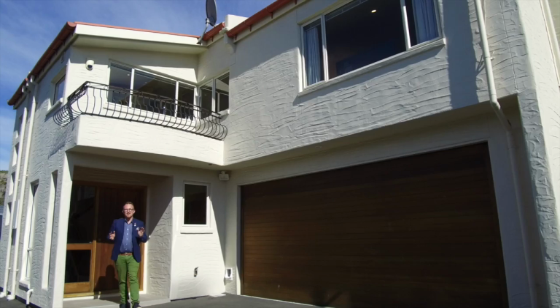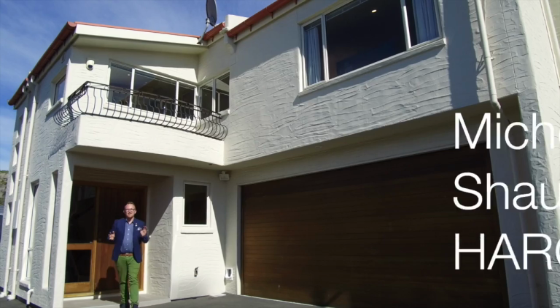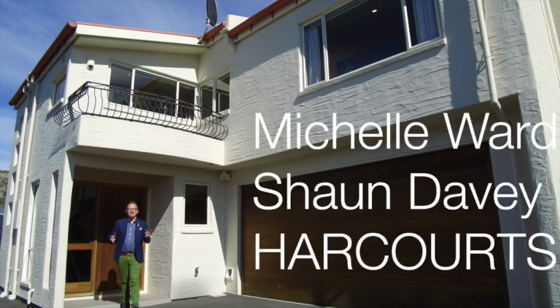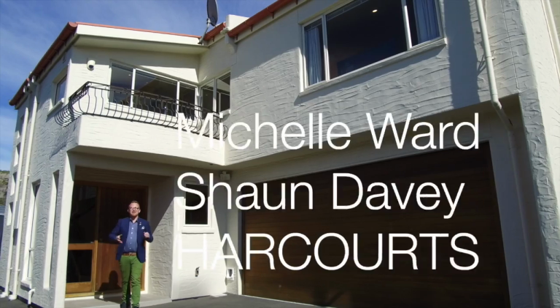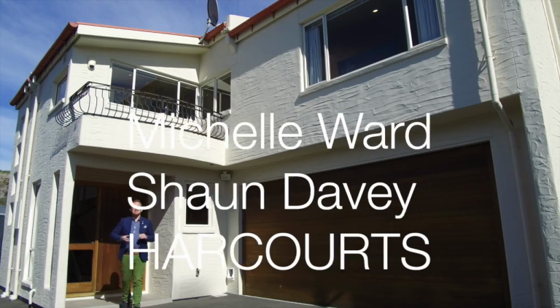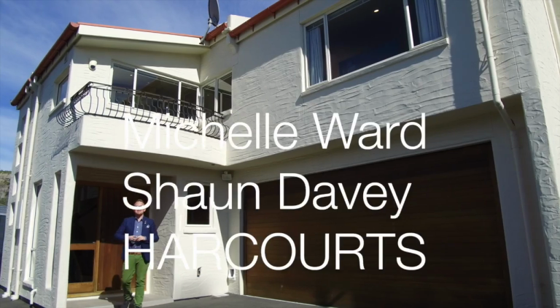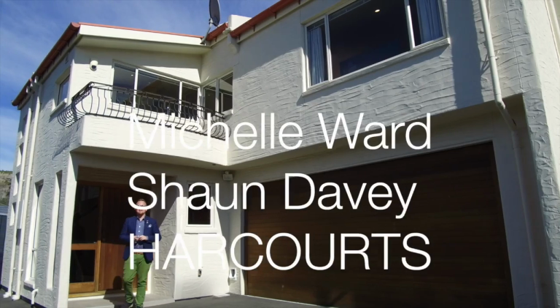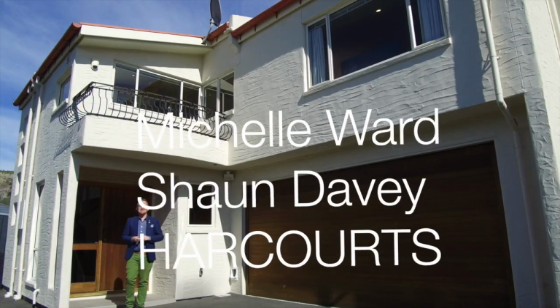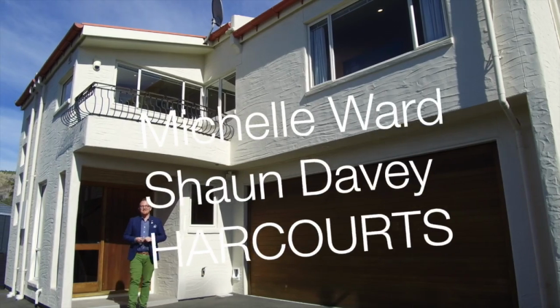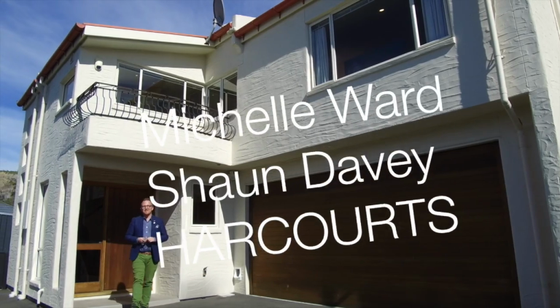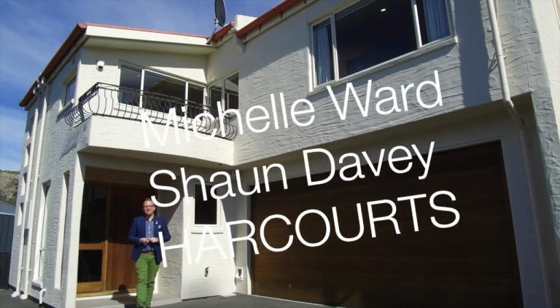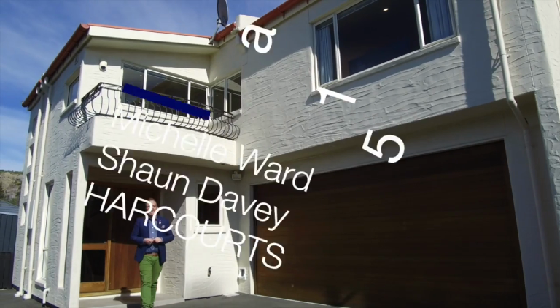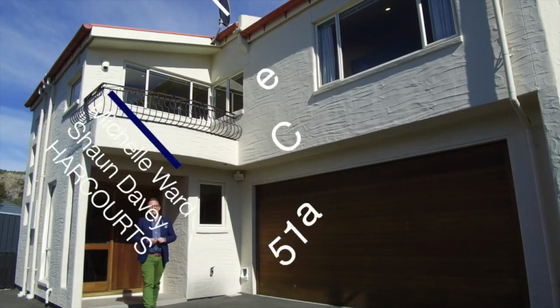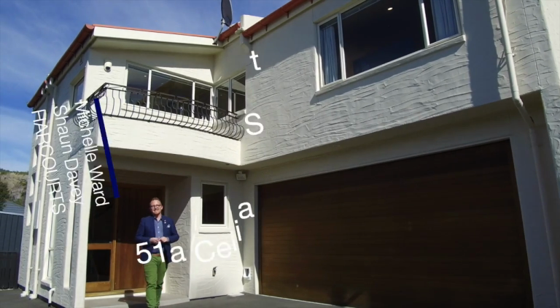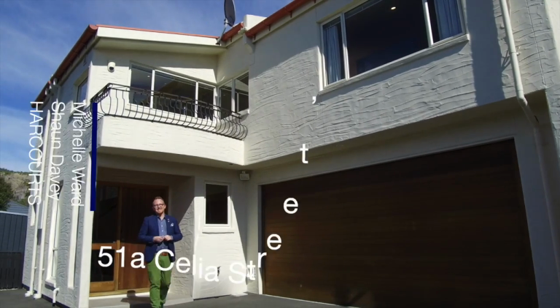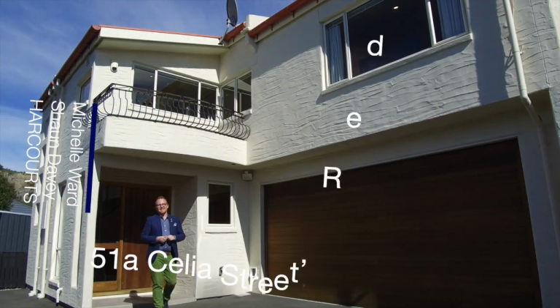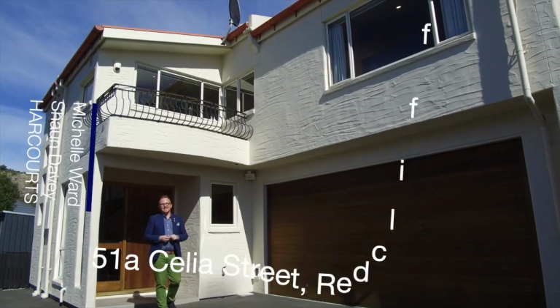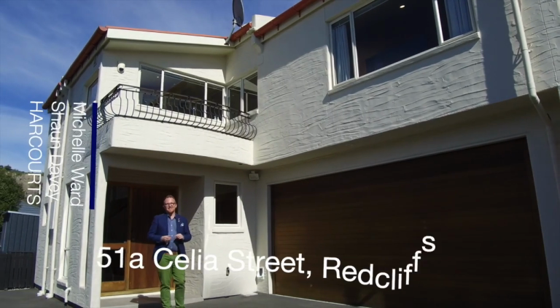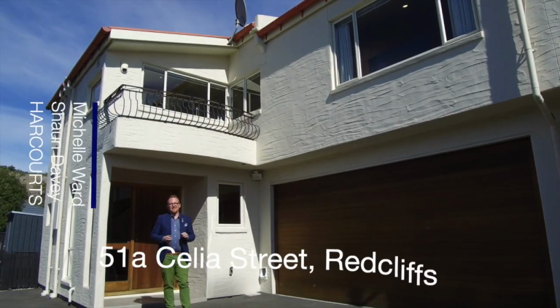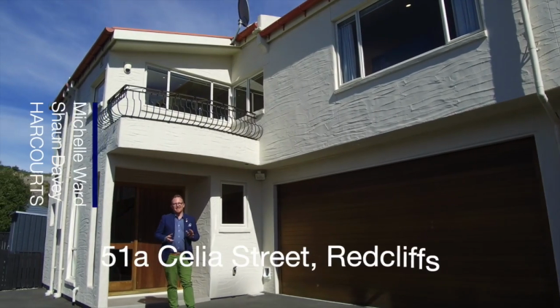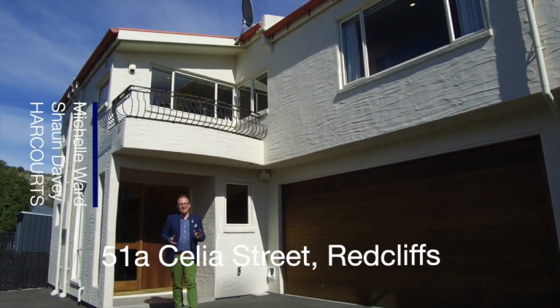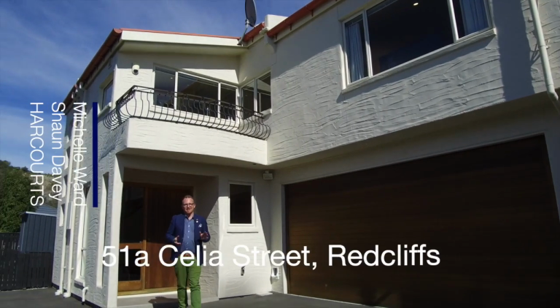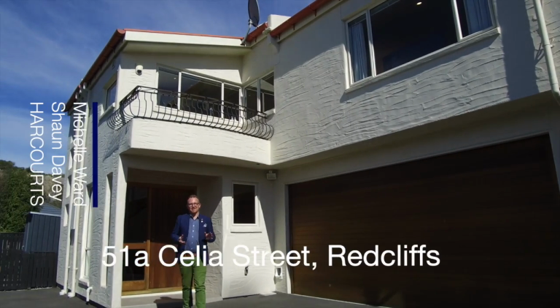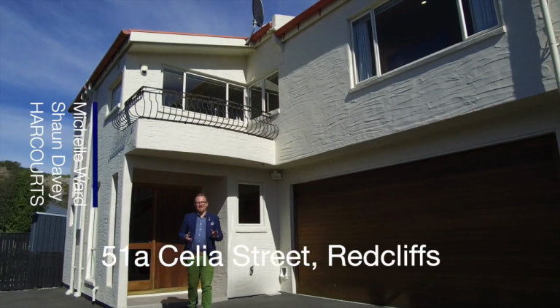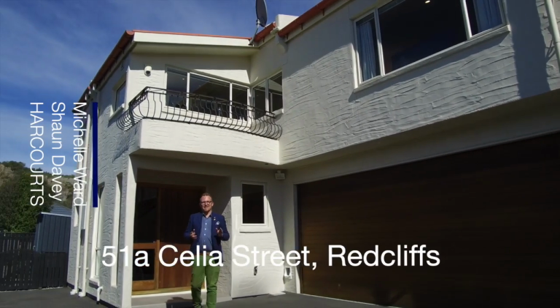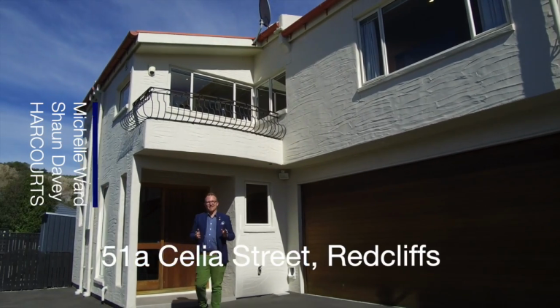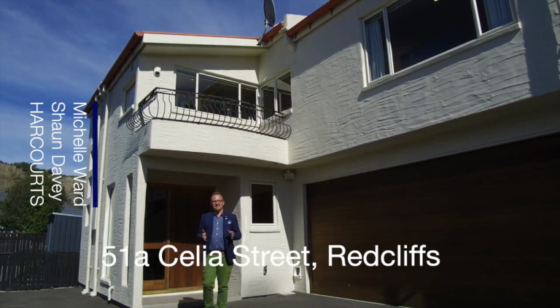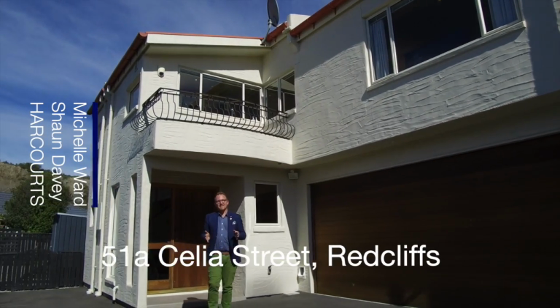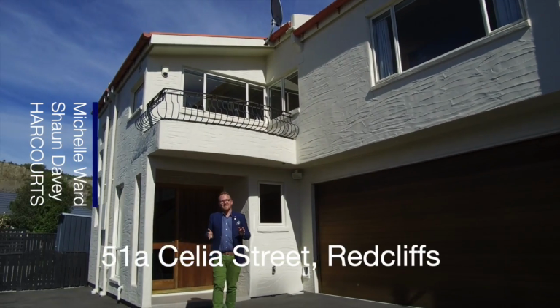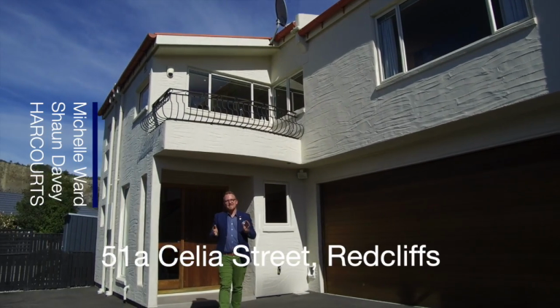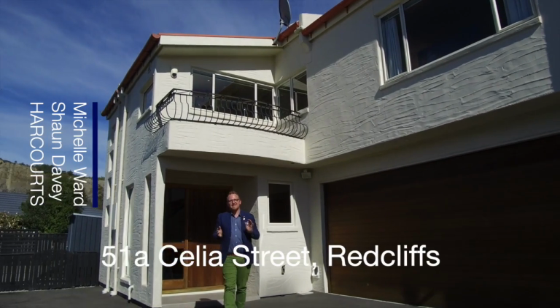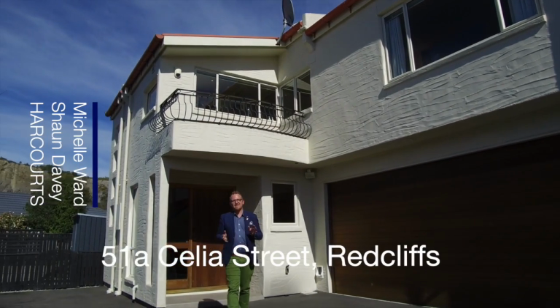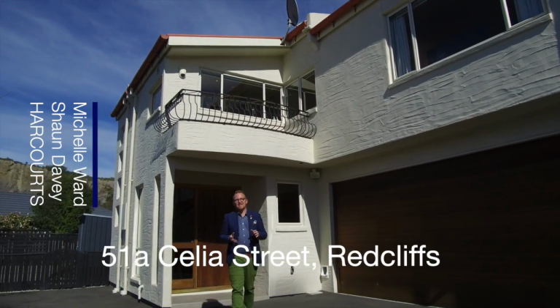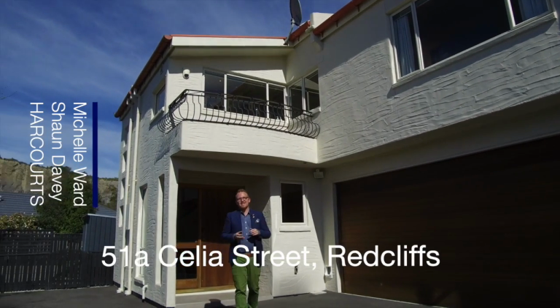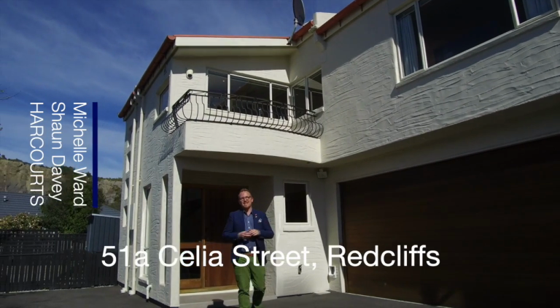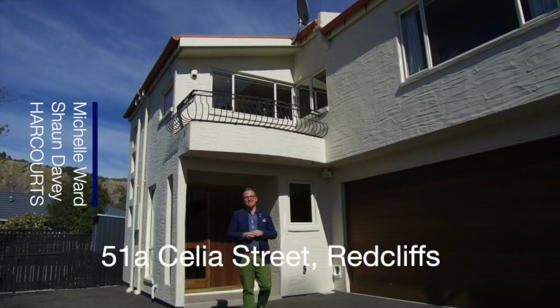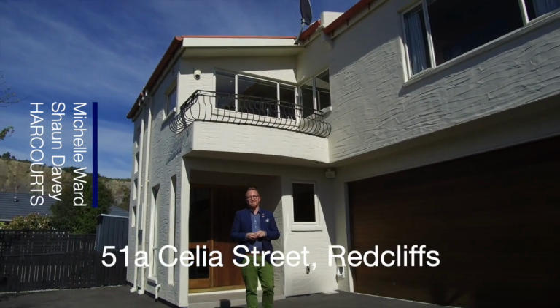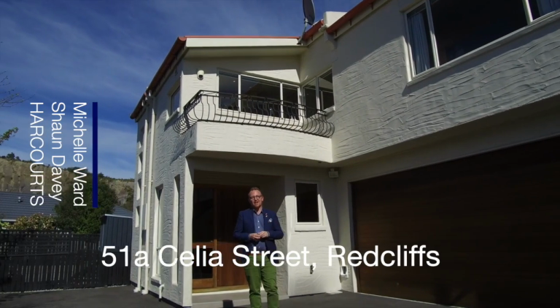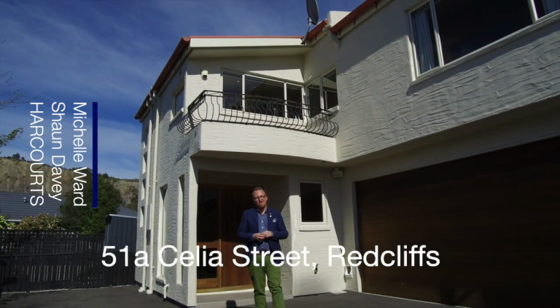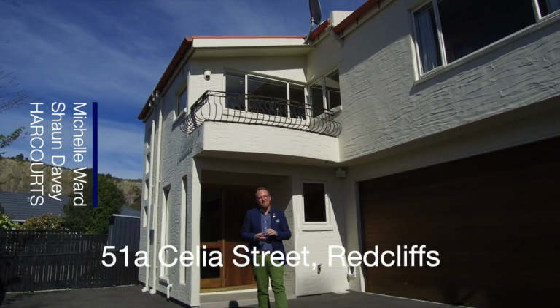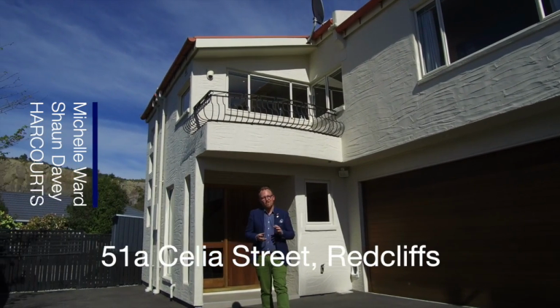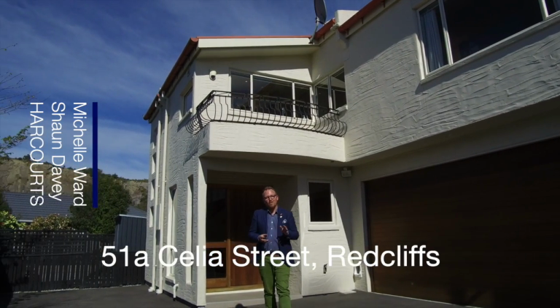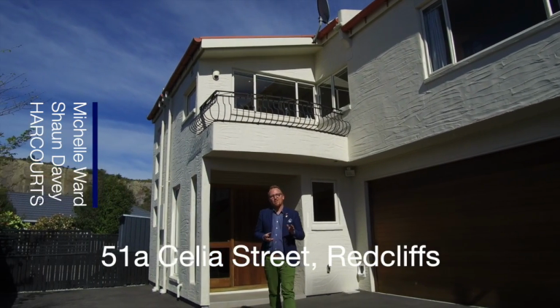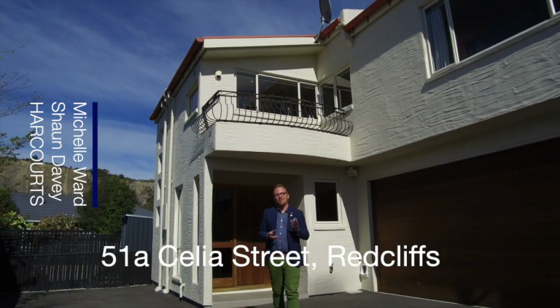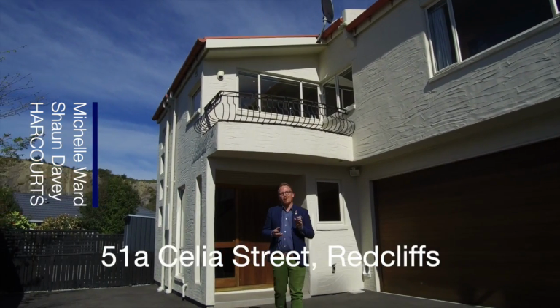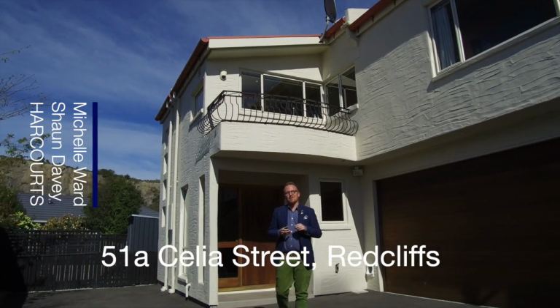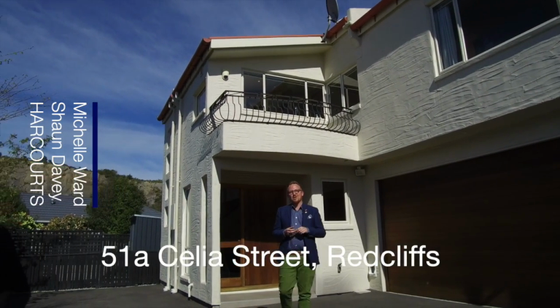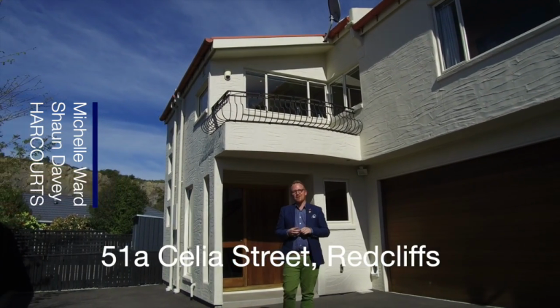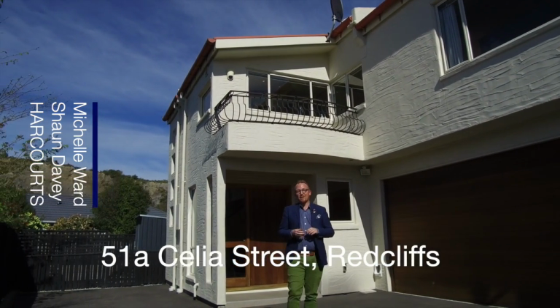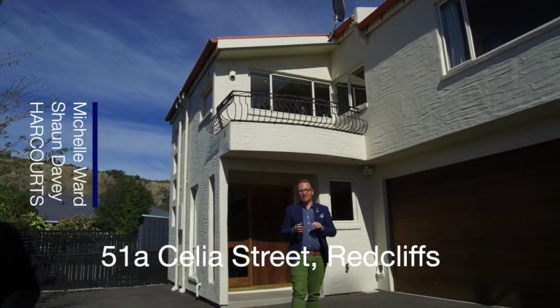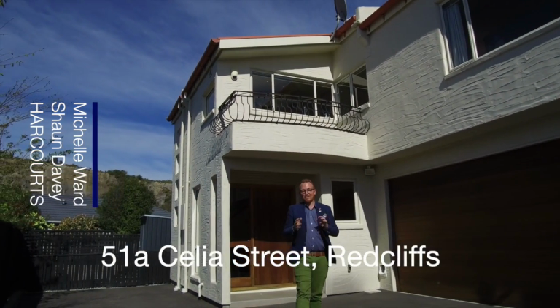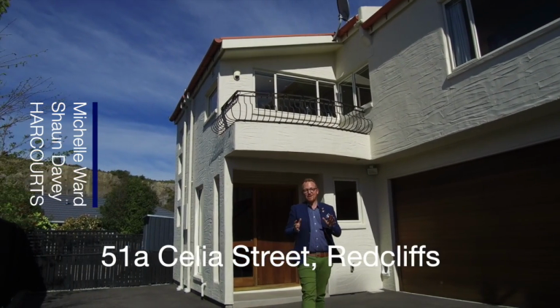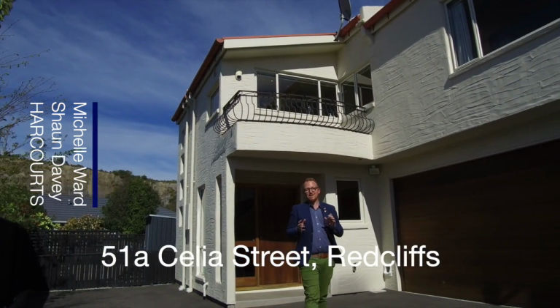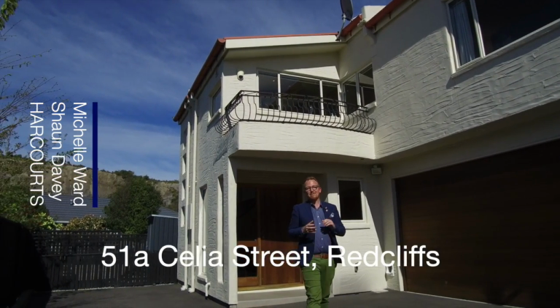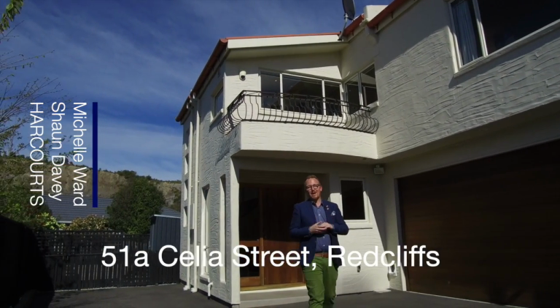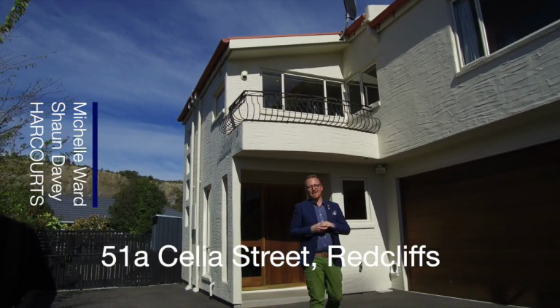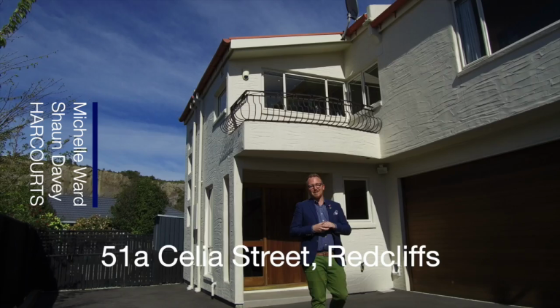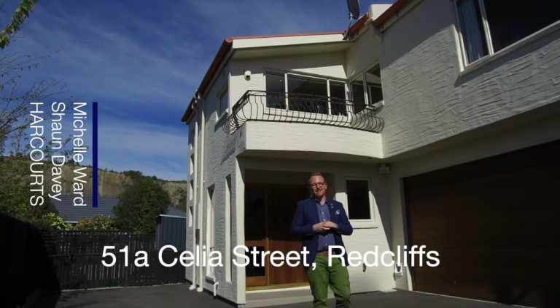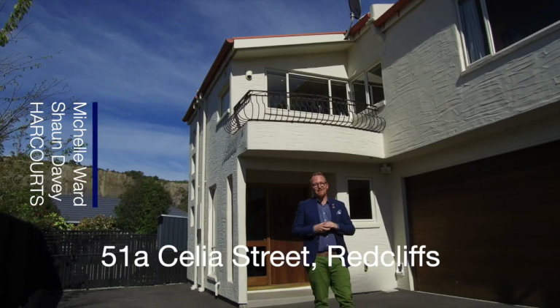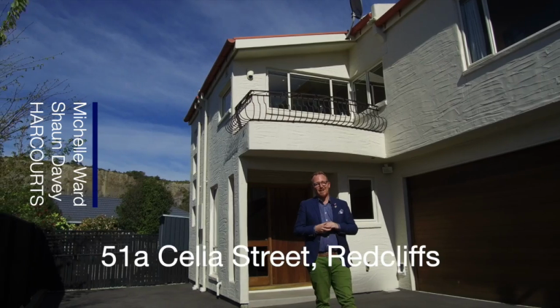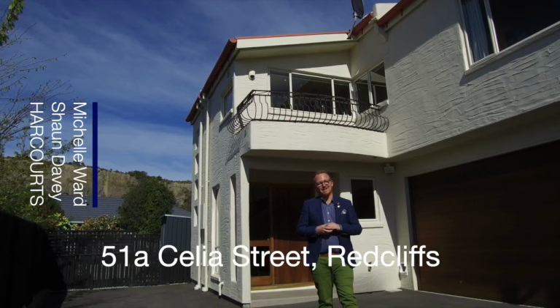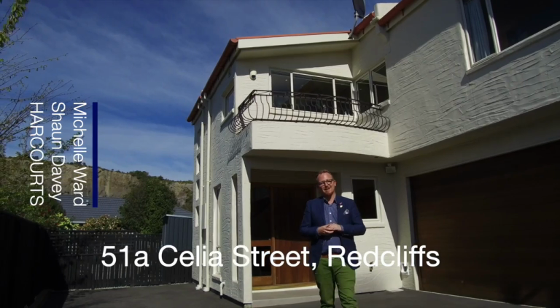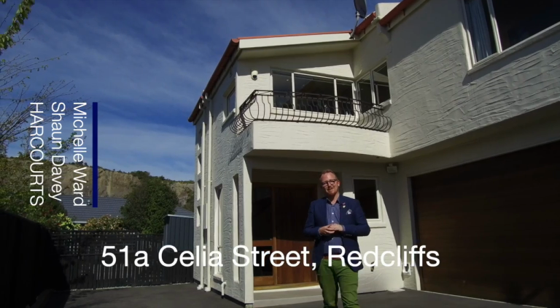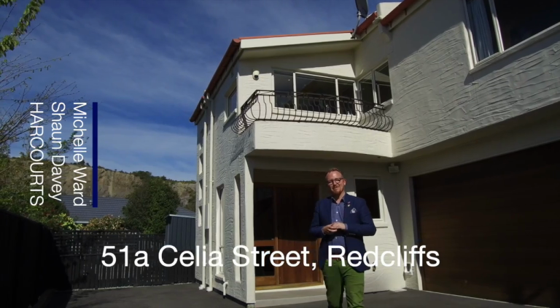Welcome to 51A Celia Street here in Recliffs. This is a fantastic, affordable opportunity for you to buy into this great suburb.